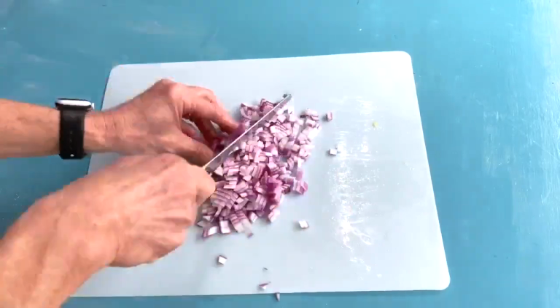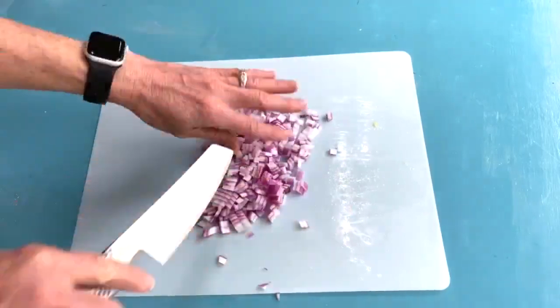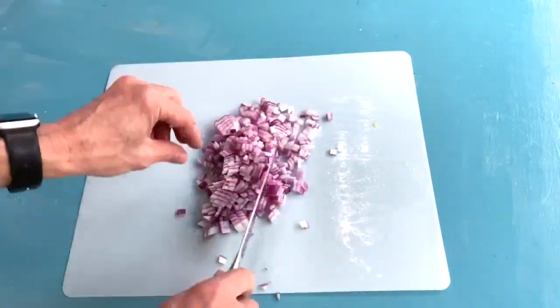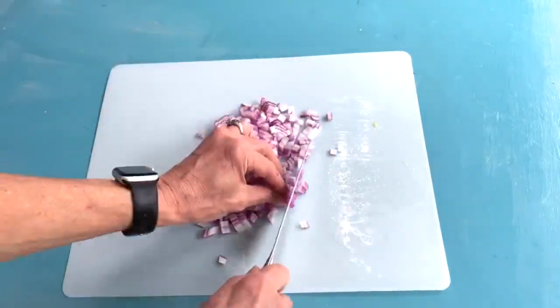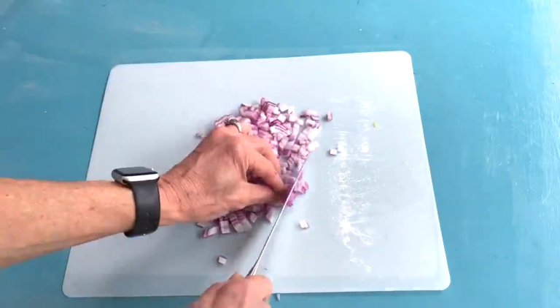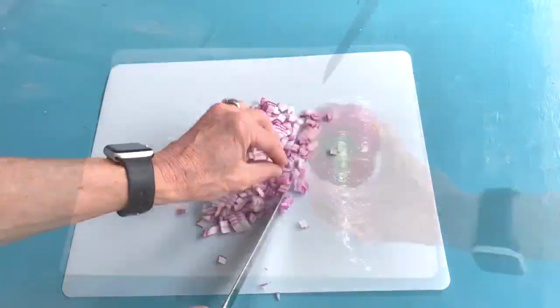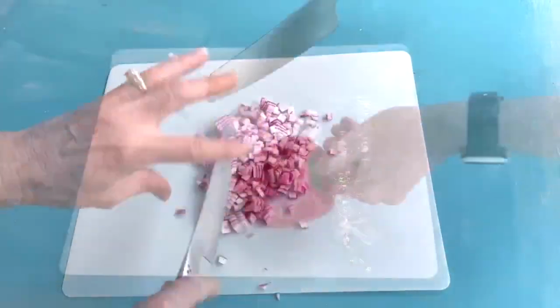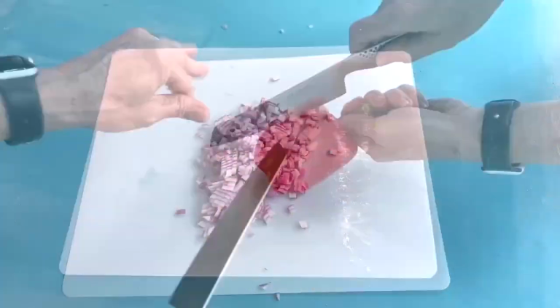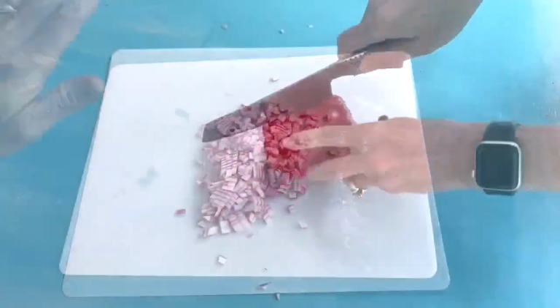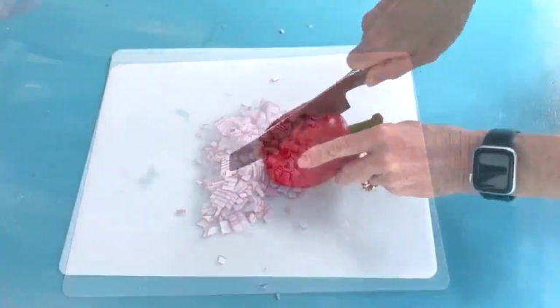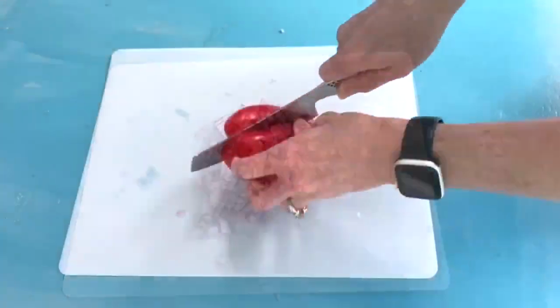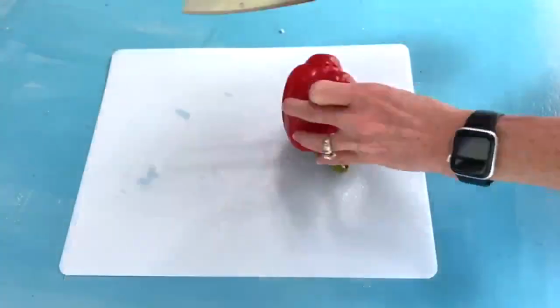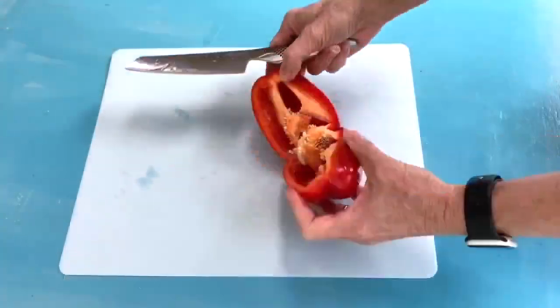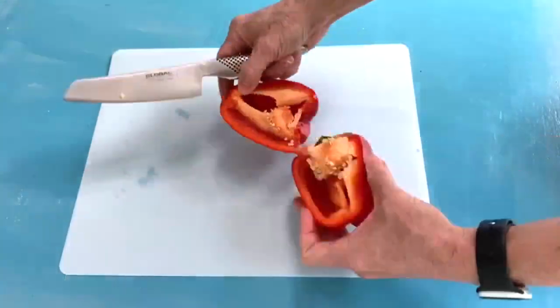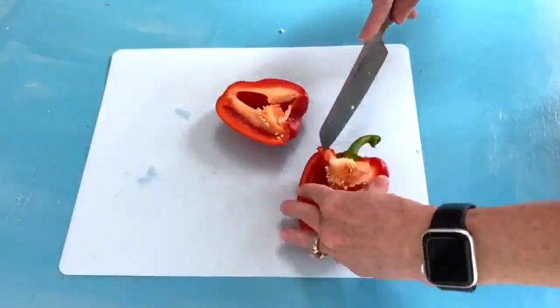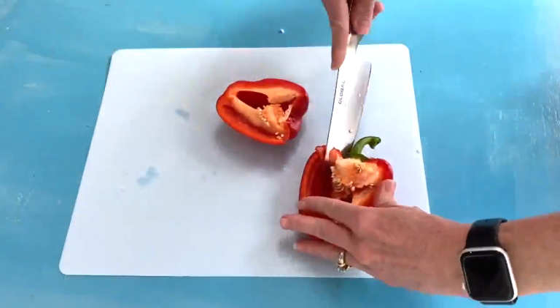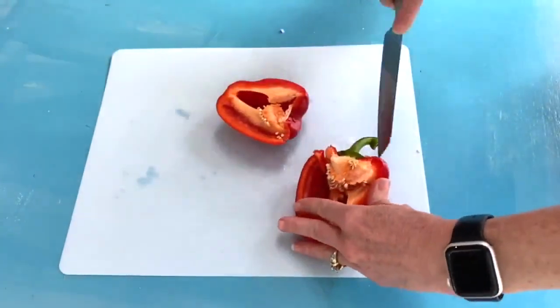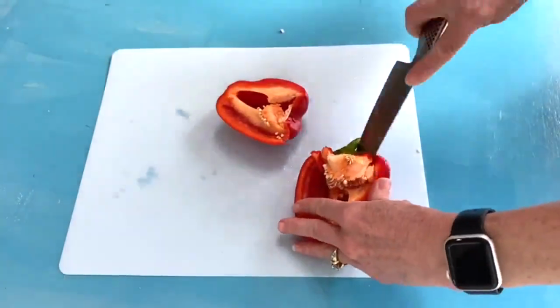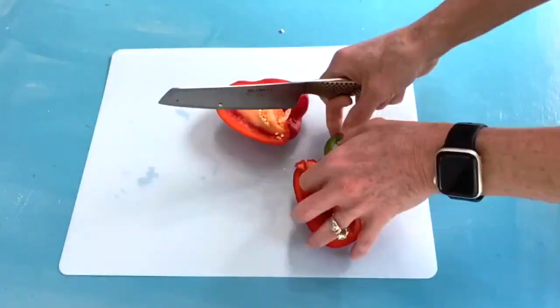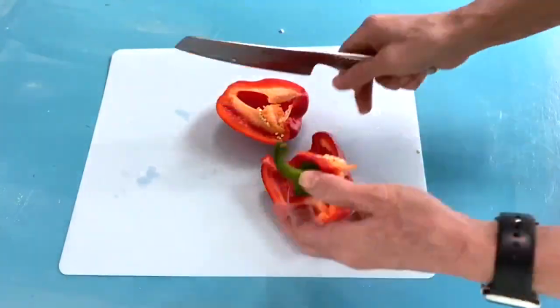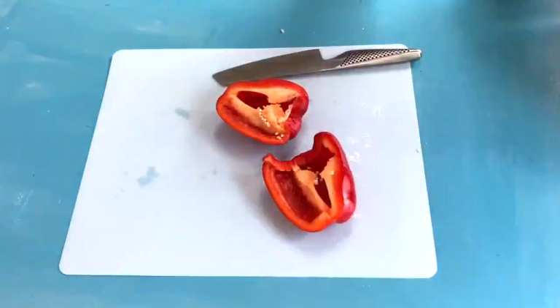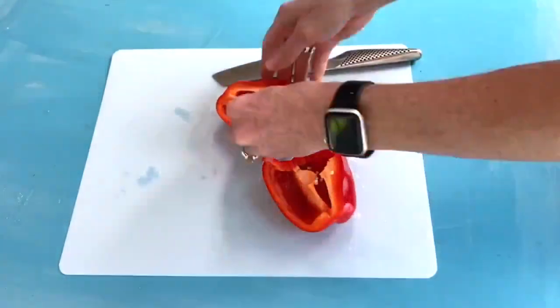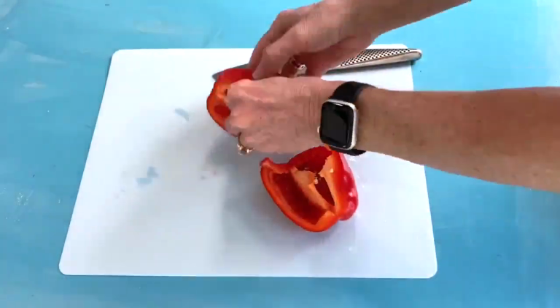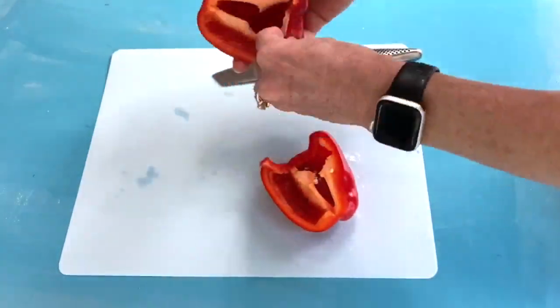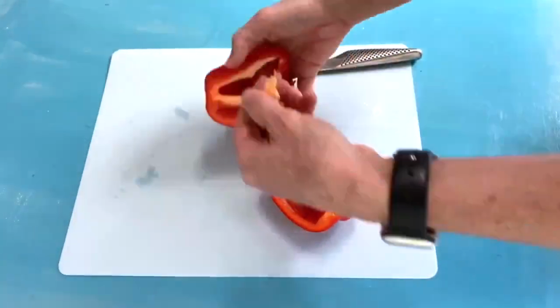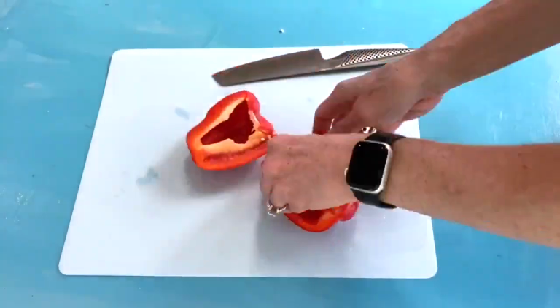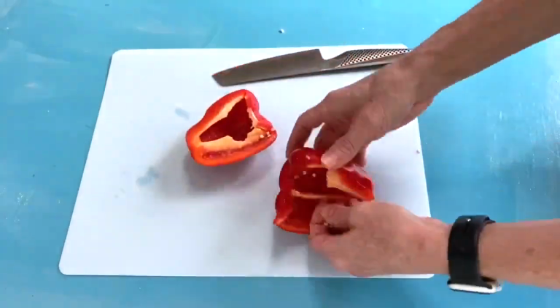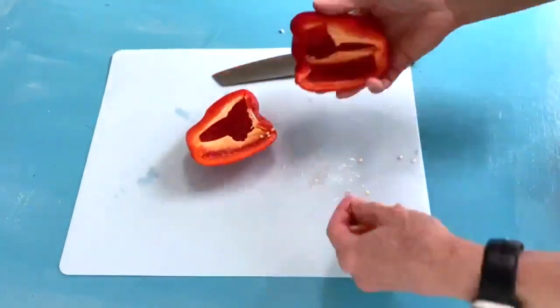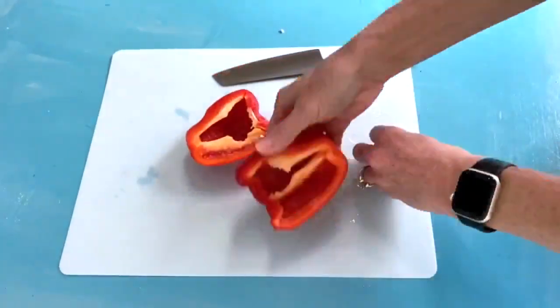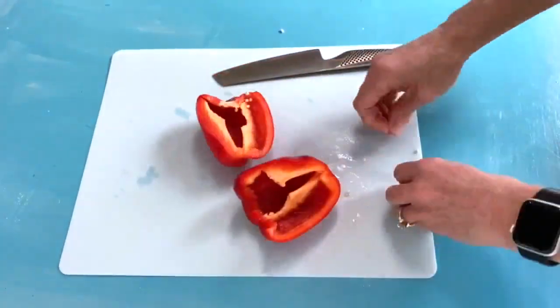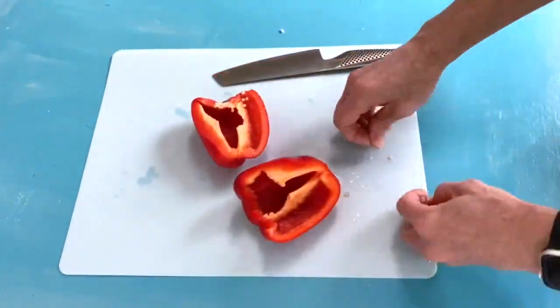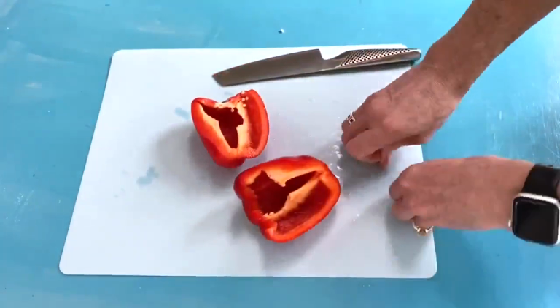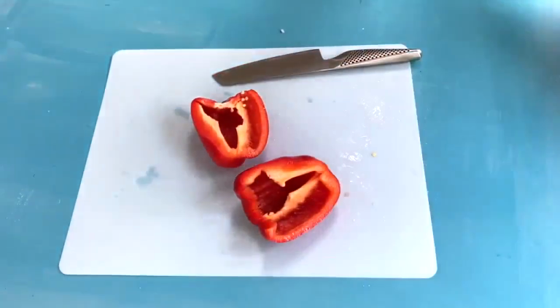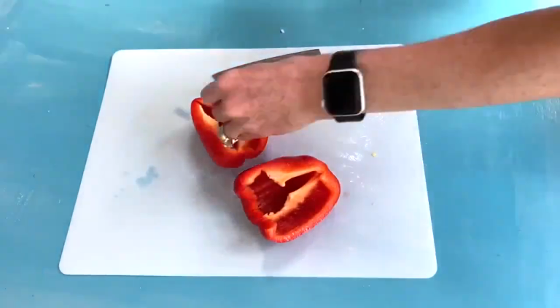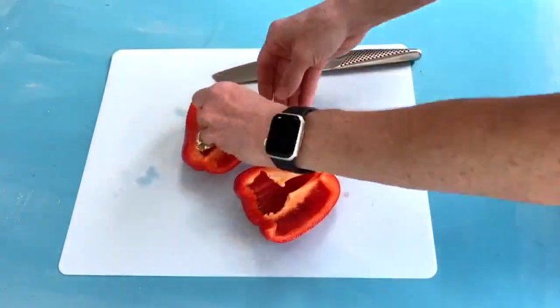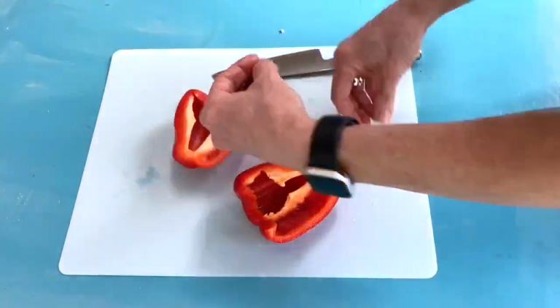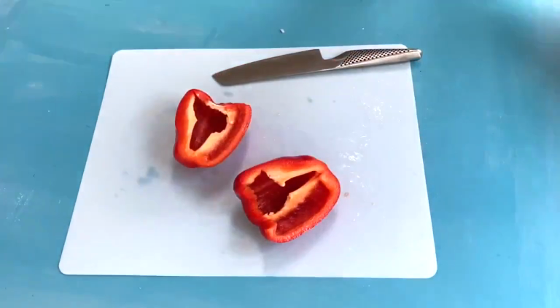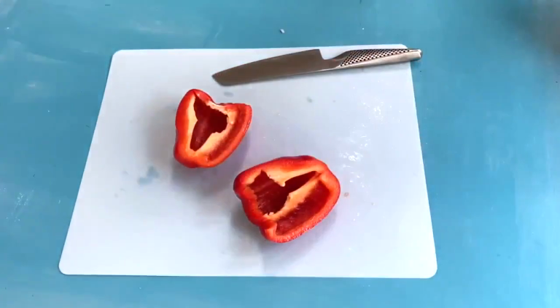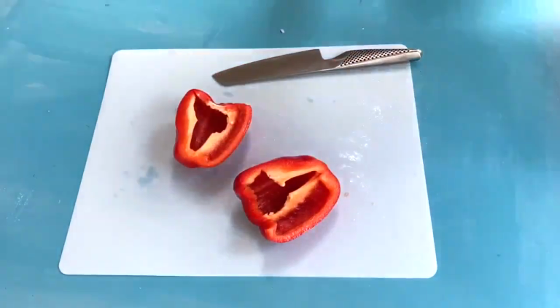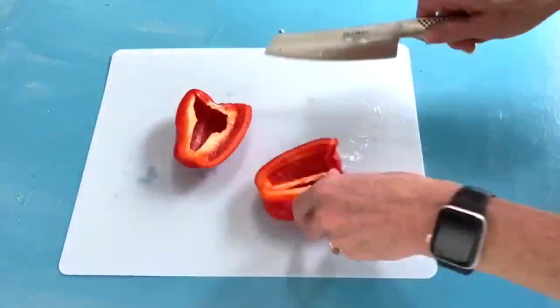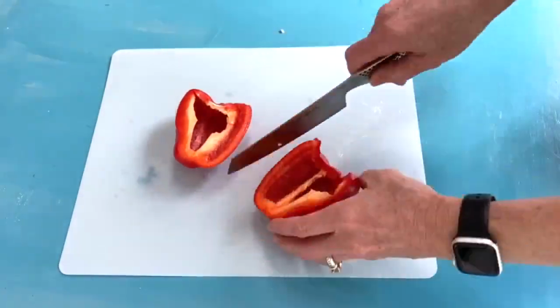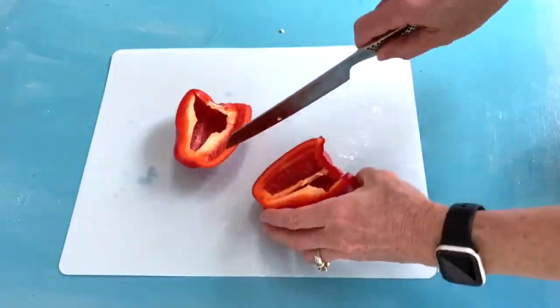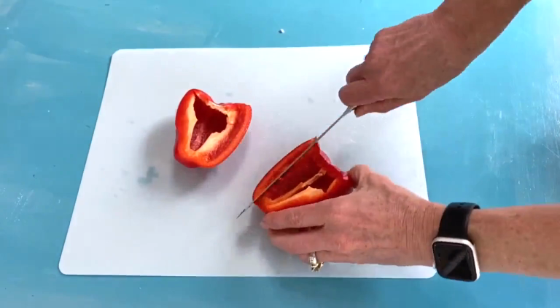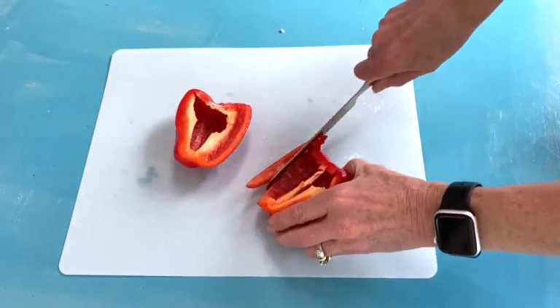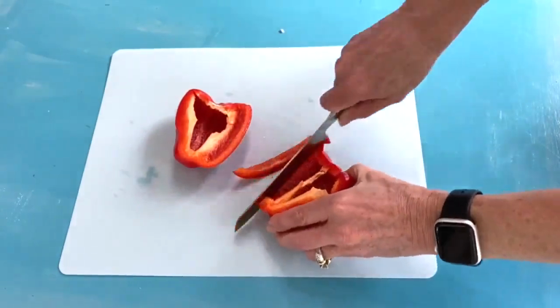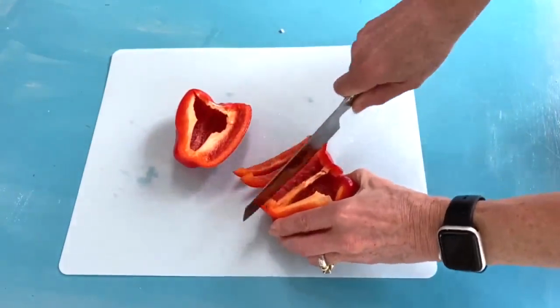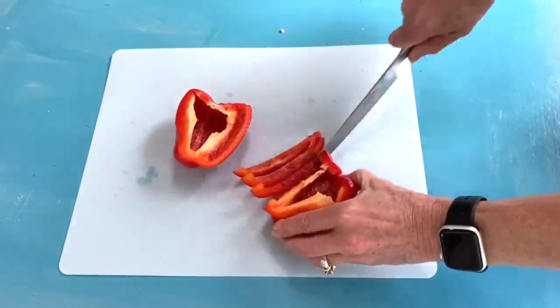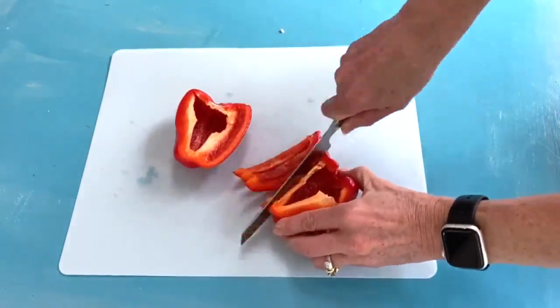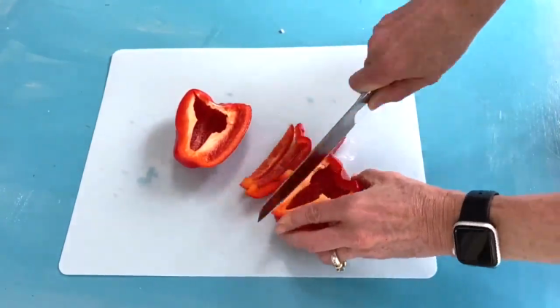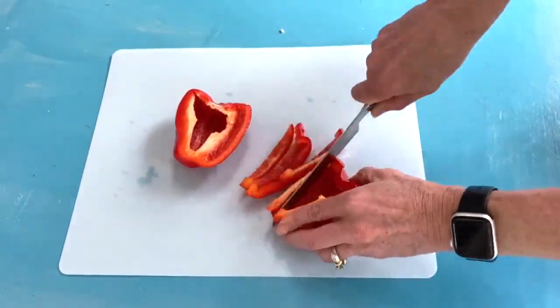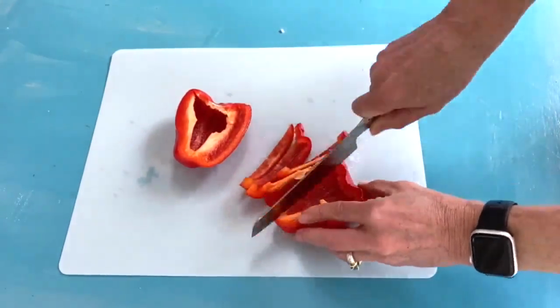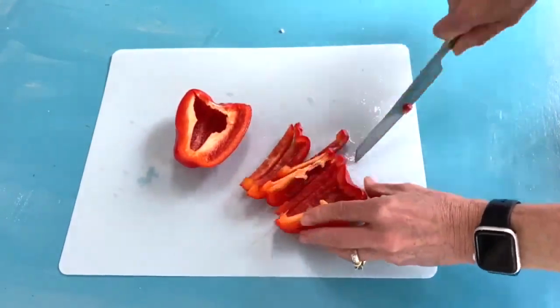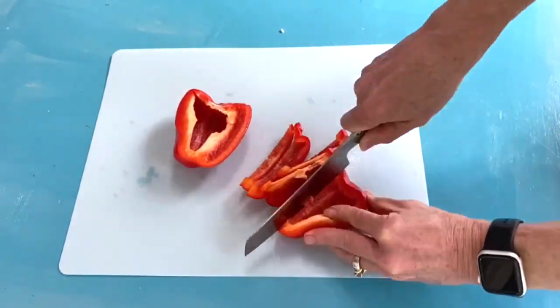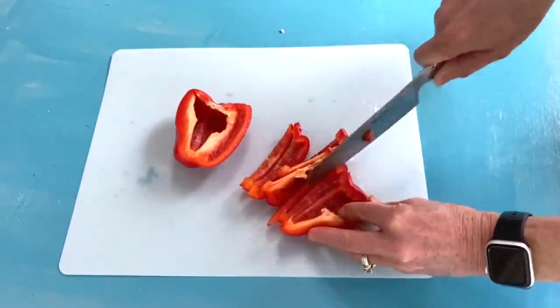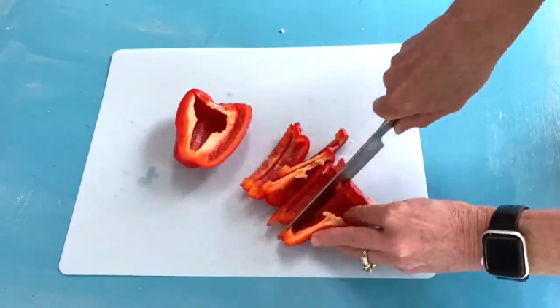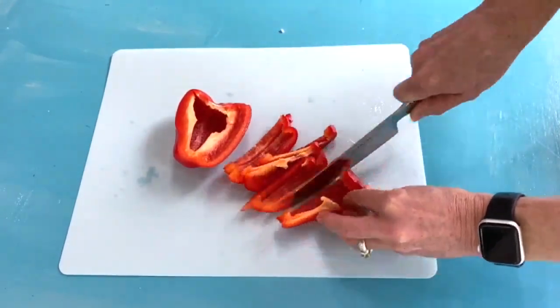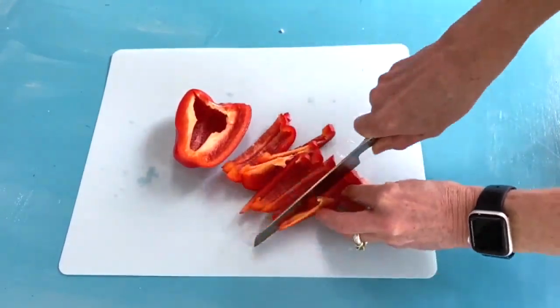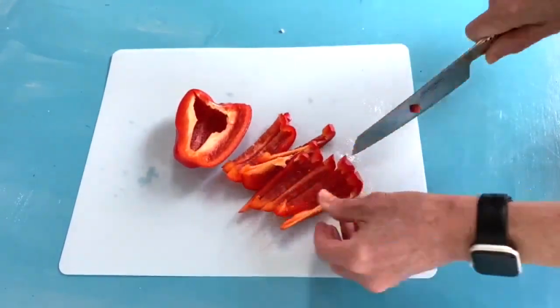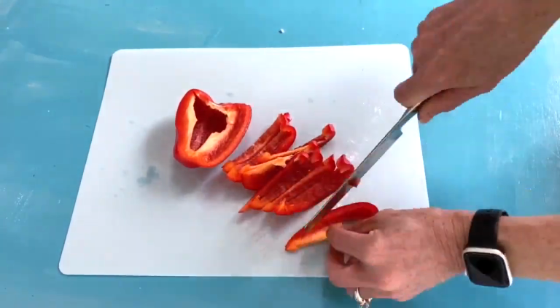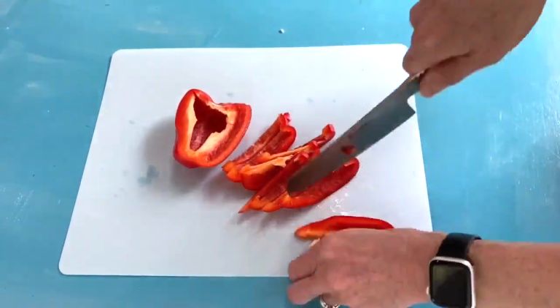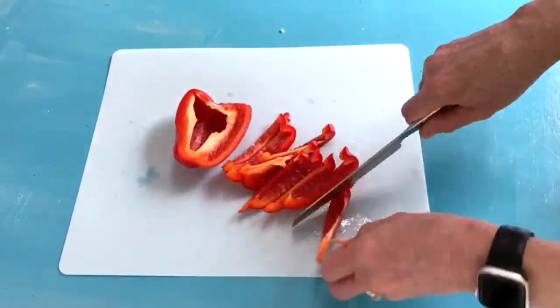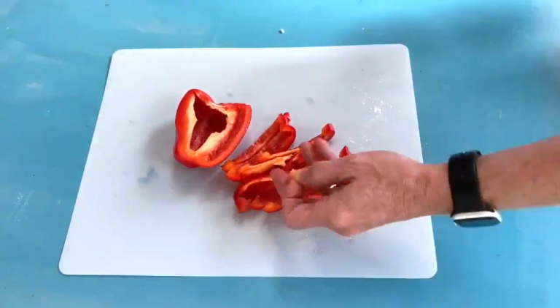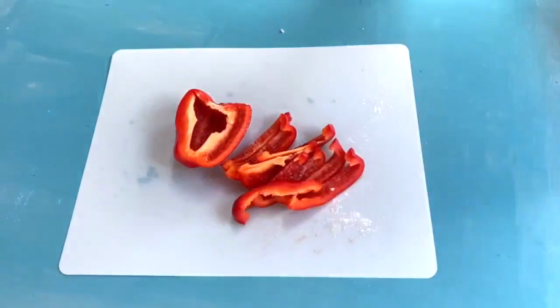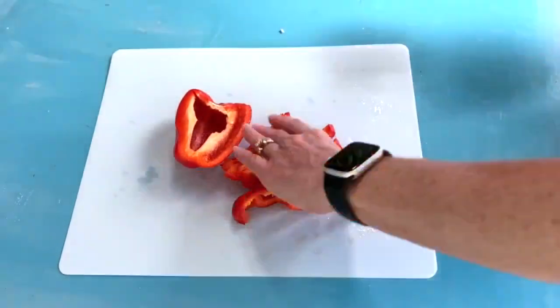Onto the peppers, you just want to make sure that you take the stem off and get those seeds out of there before dicing it about the same size as the cucumber.